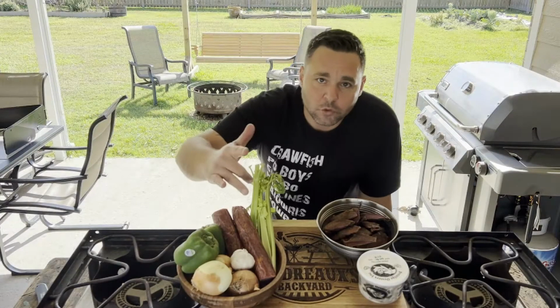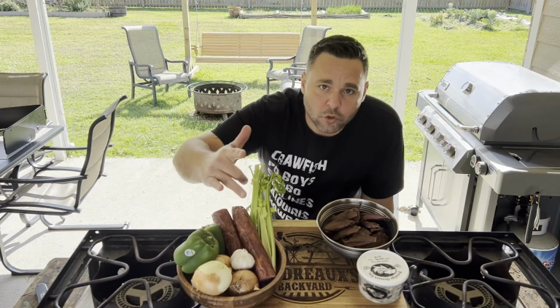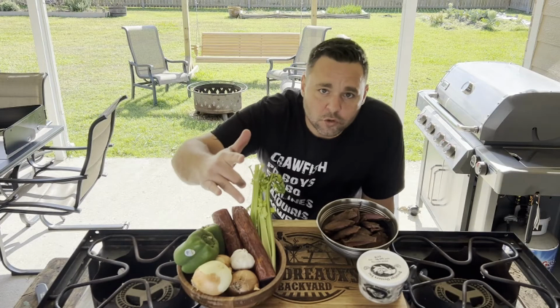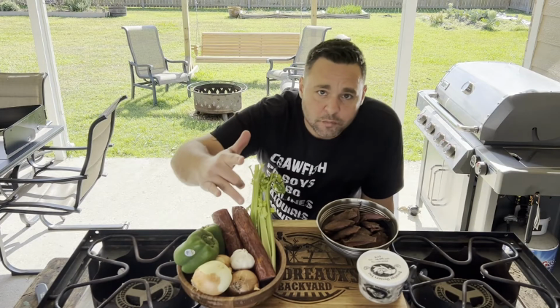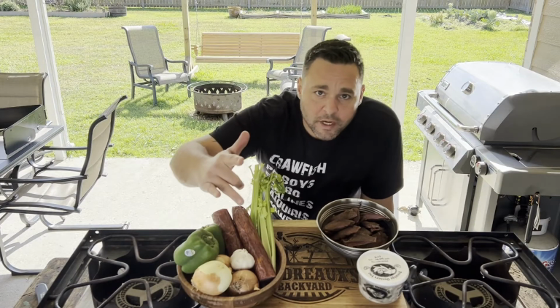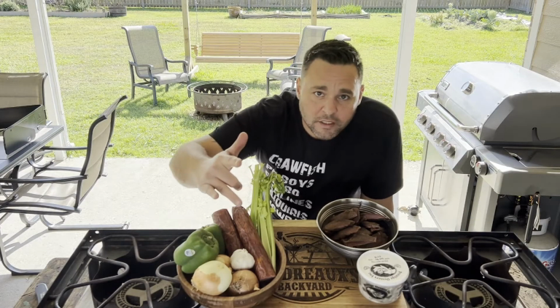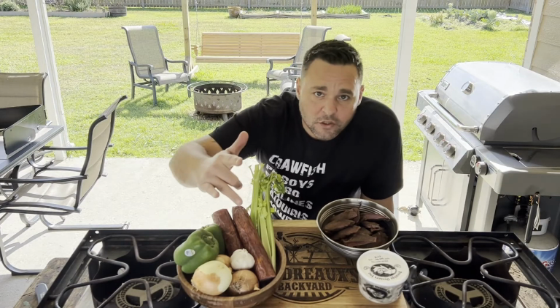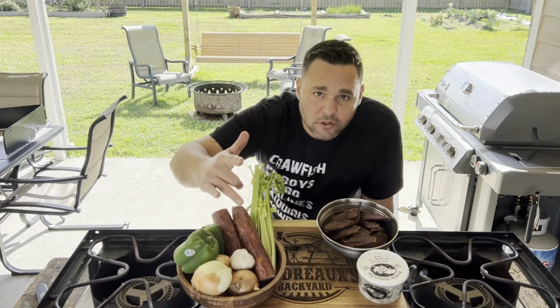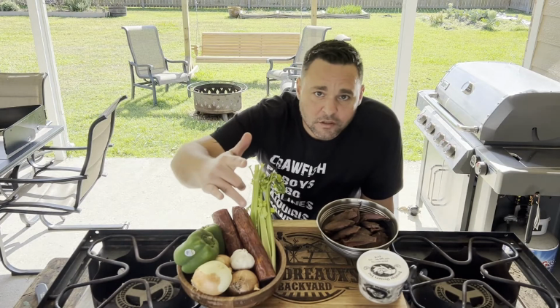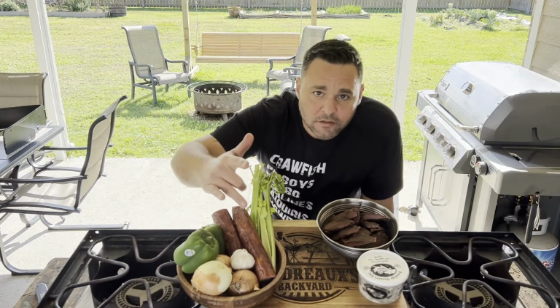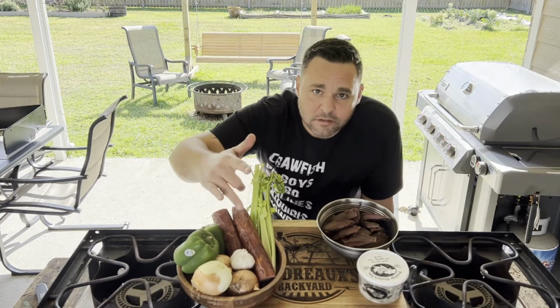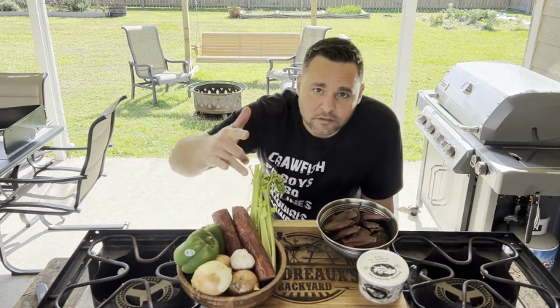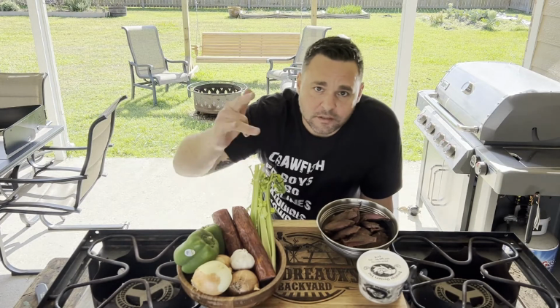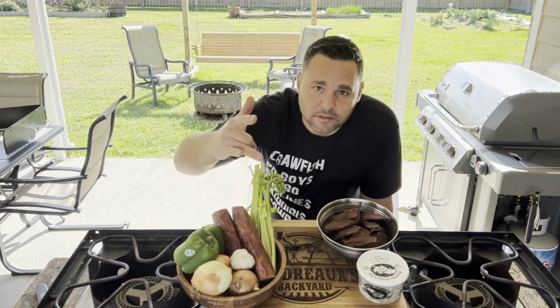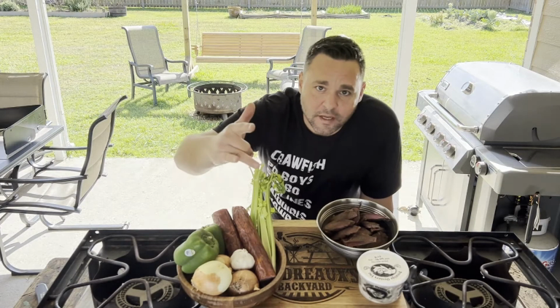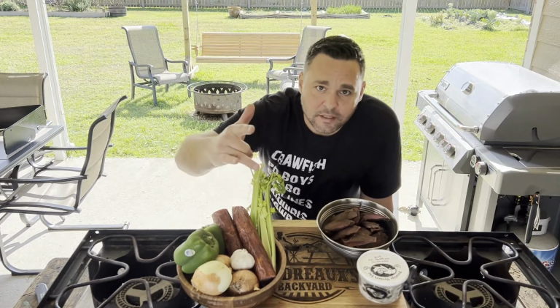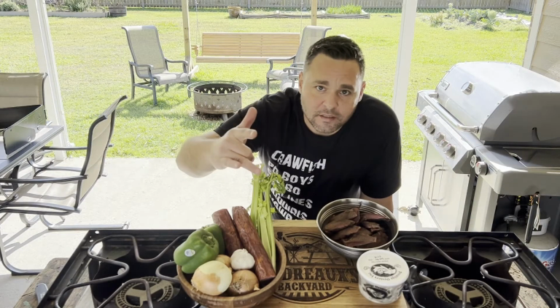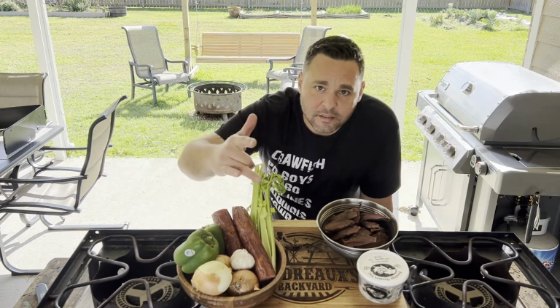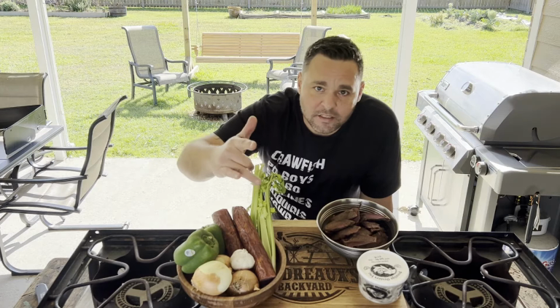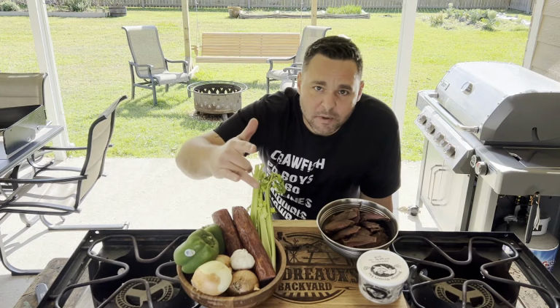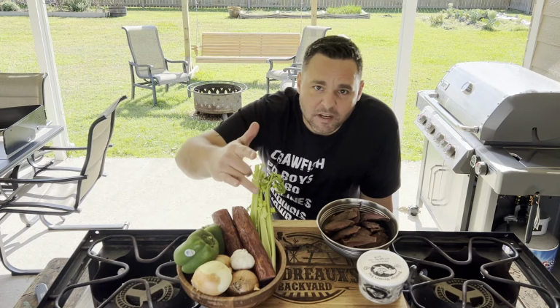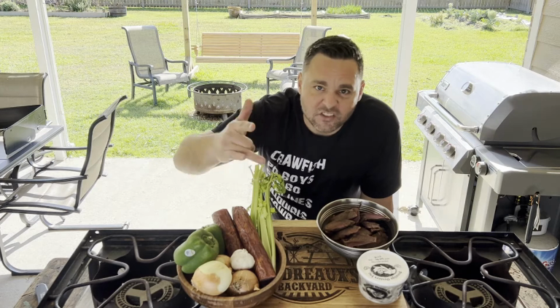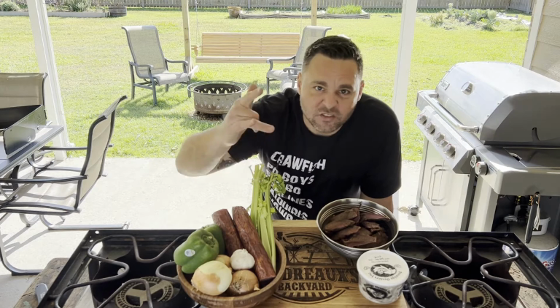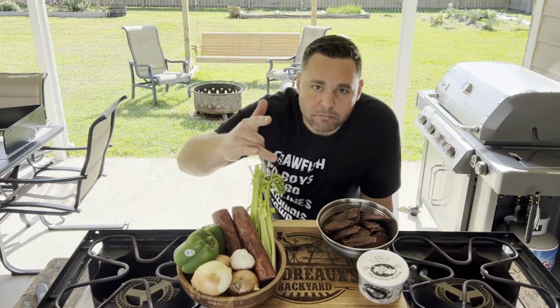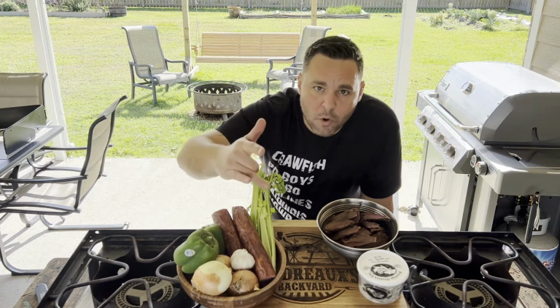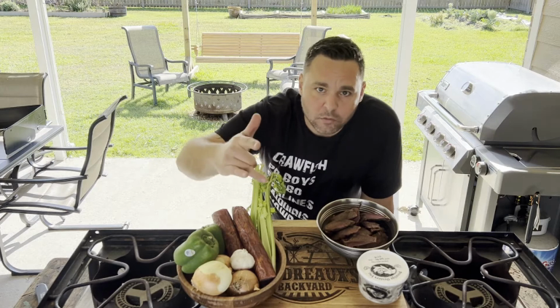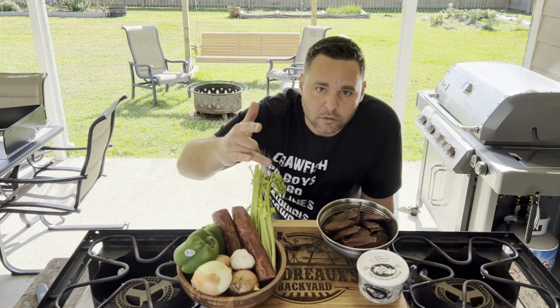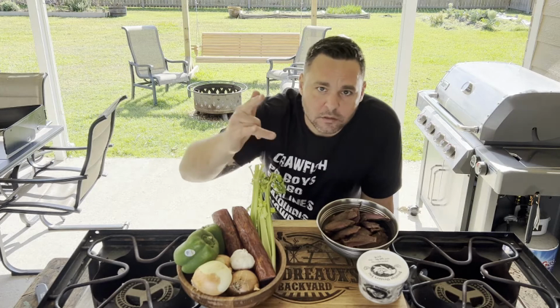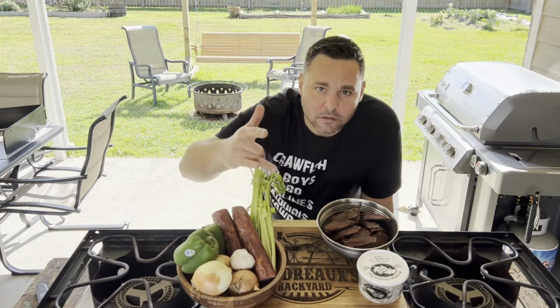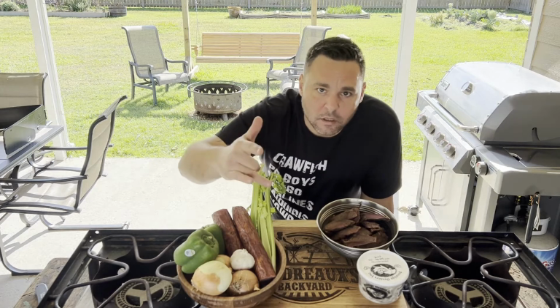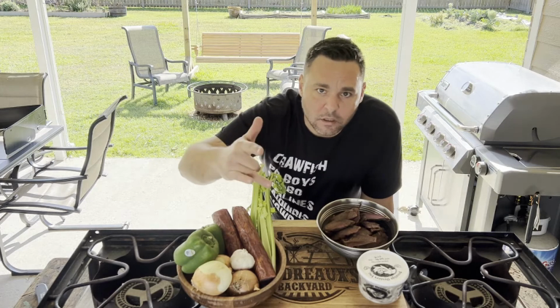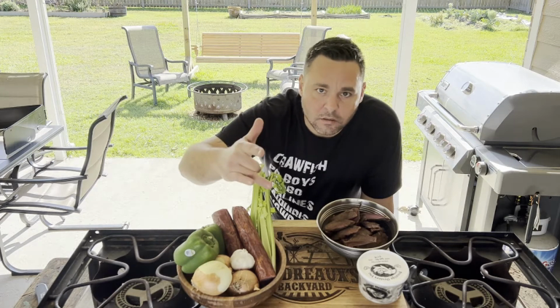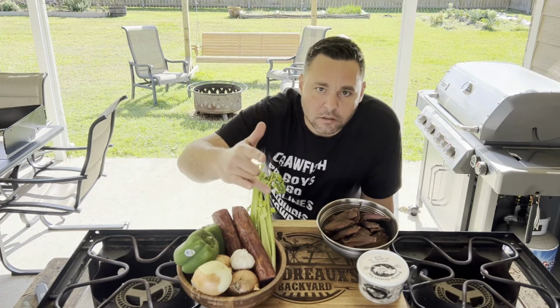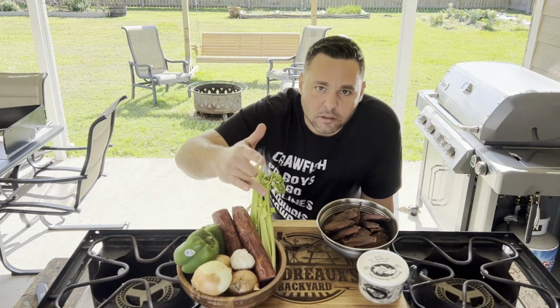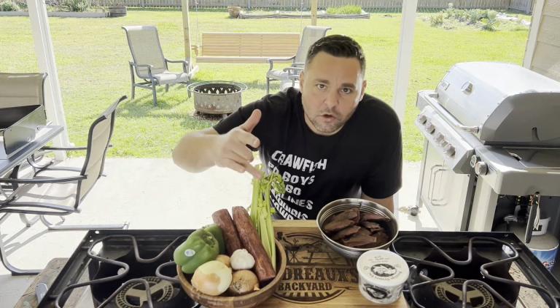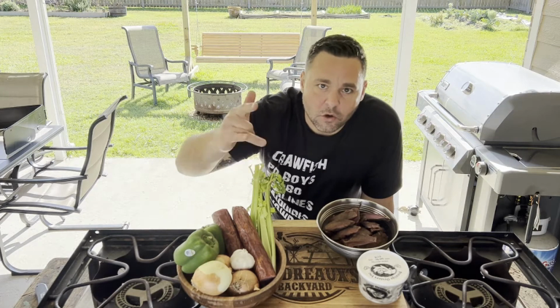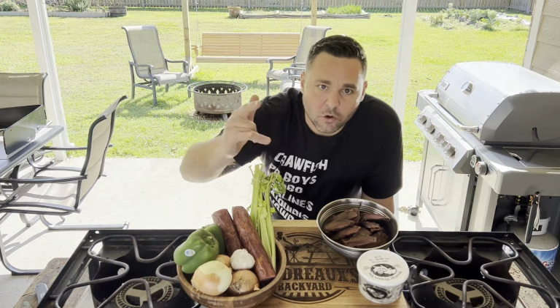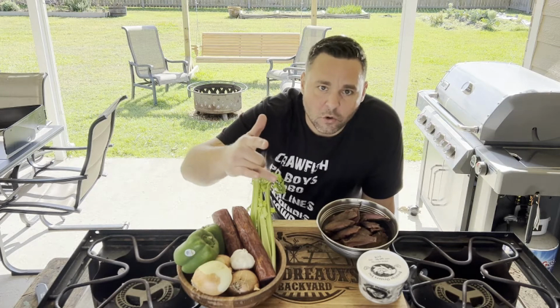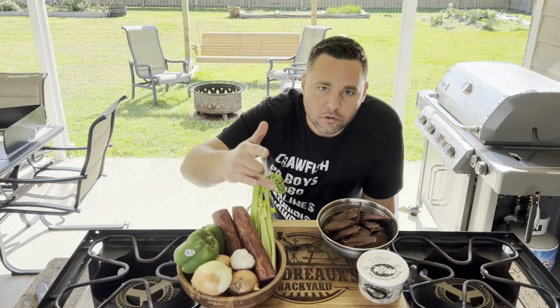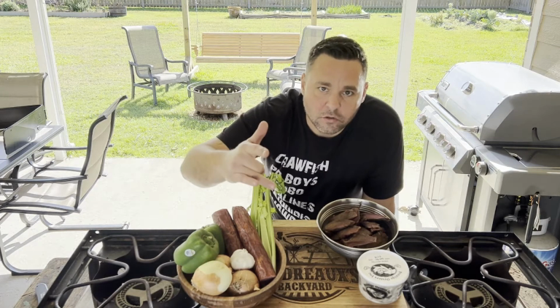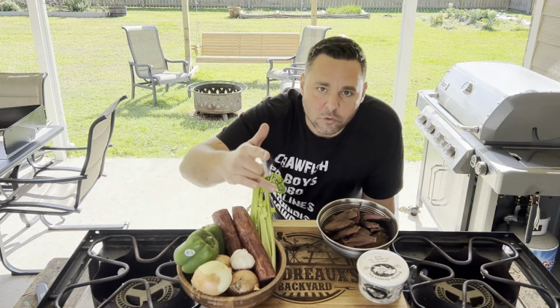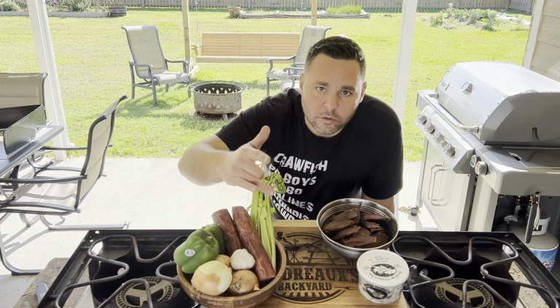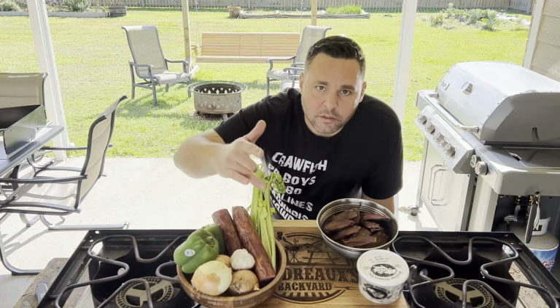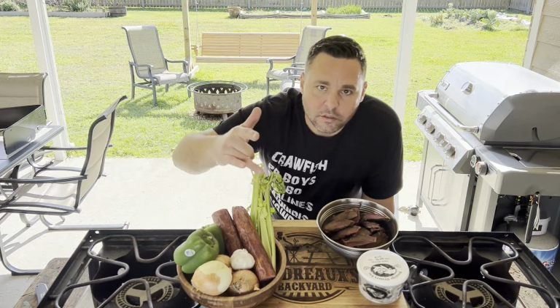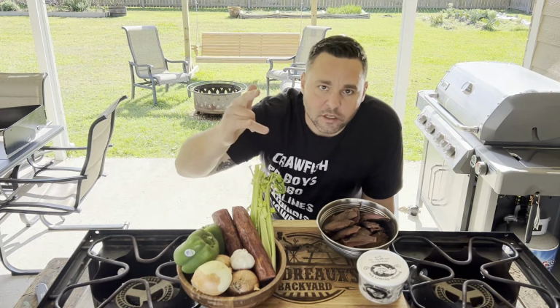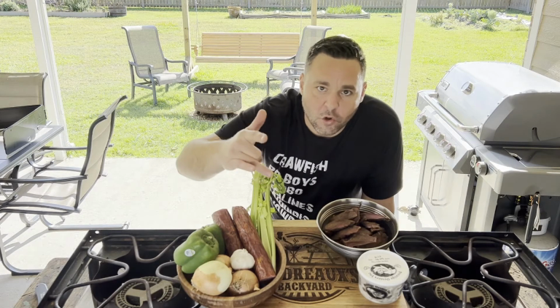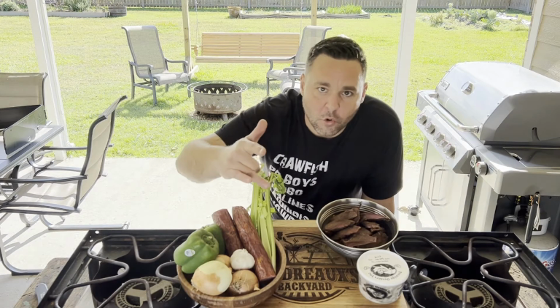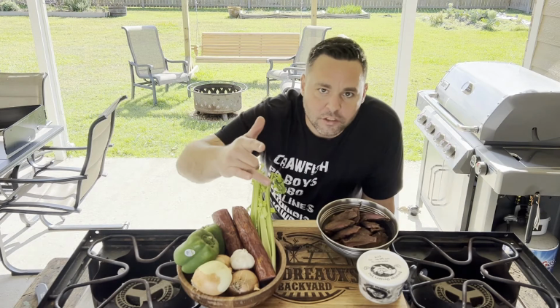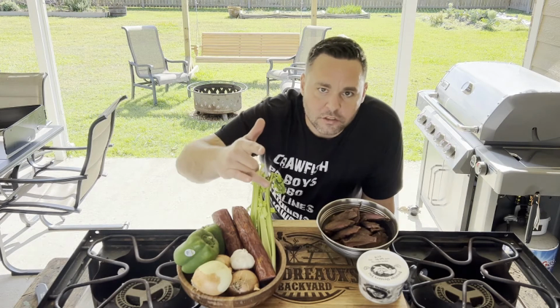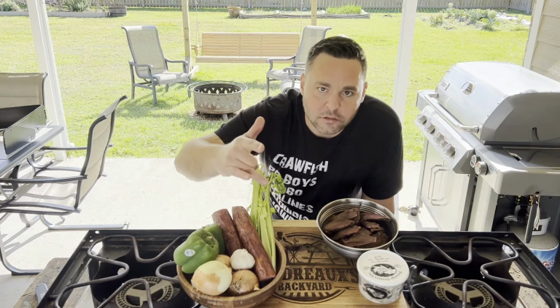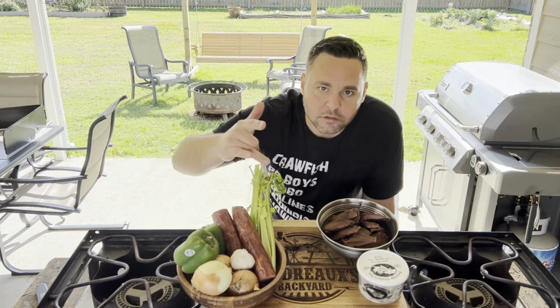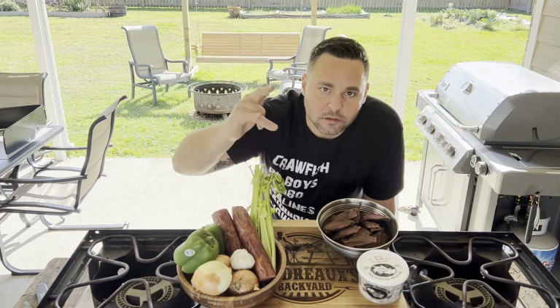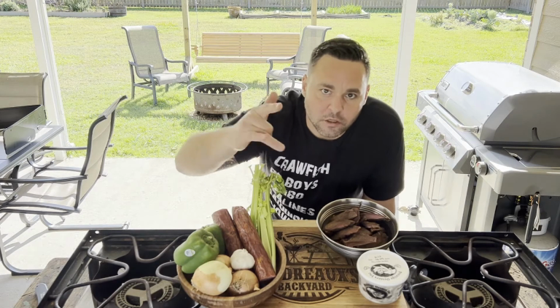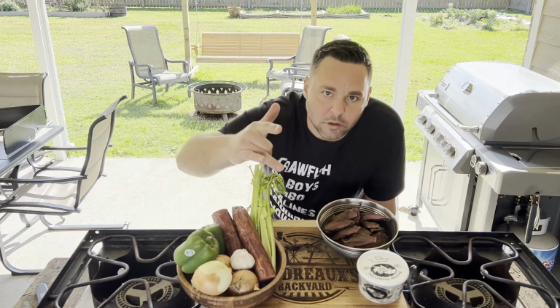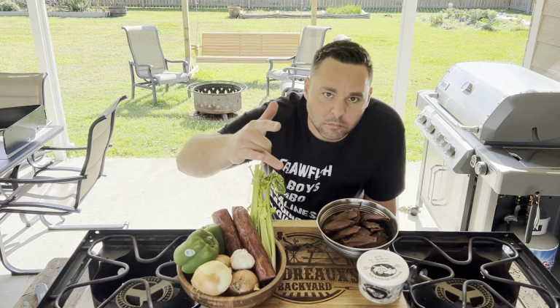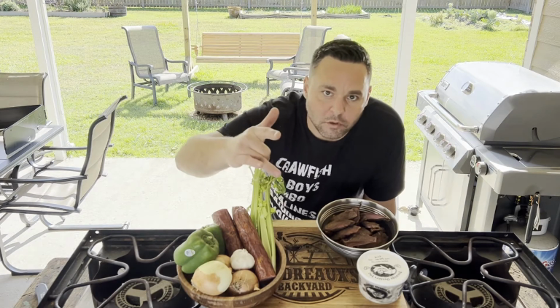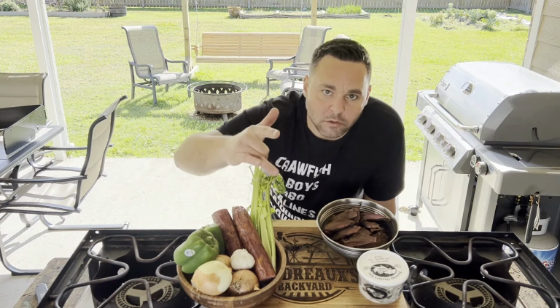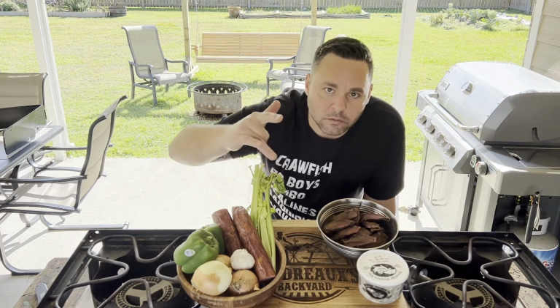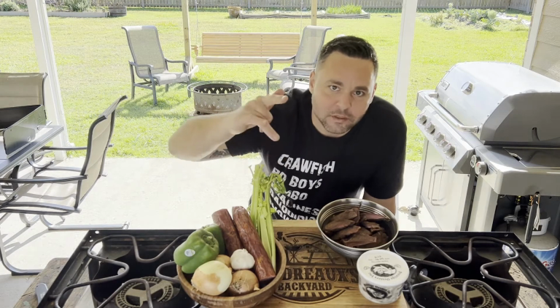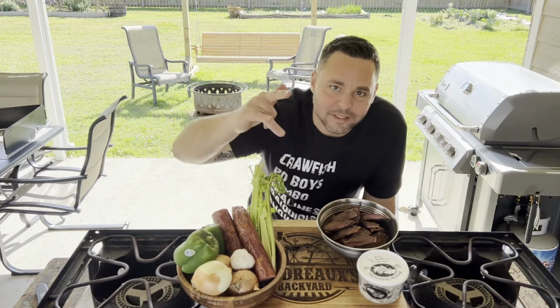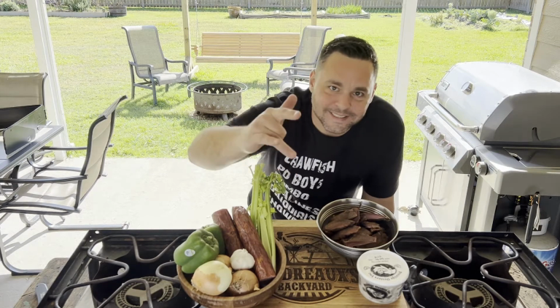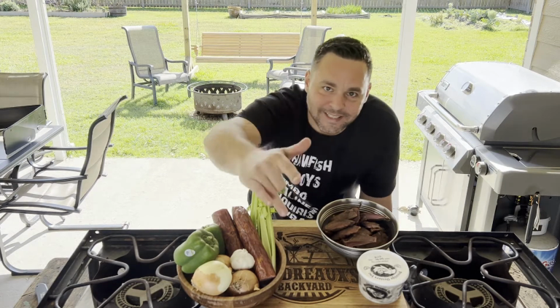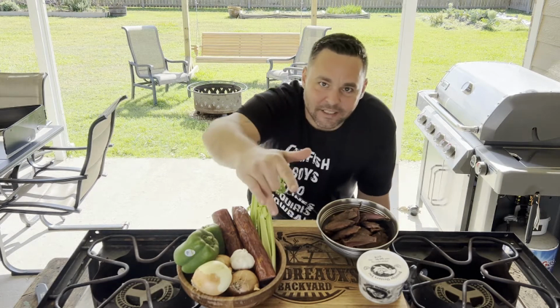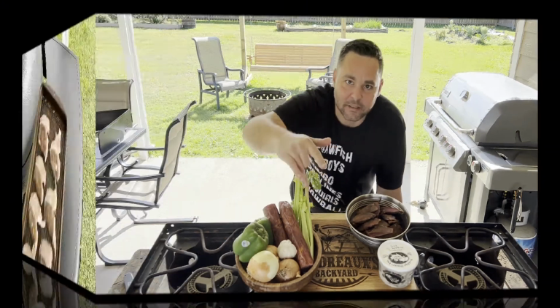Boudreaux Backyard — today let's make a smoked duck, andouille, and oyster gumbo. Let's get it.